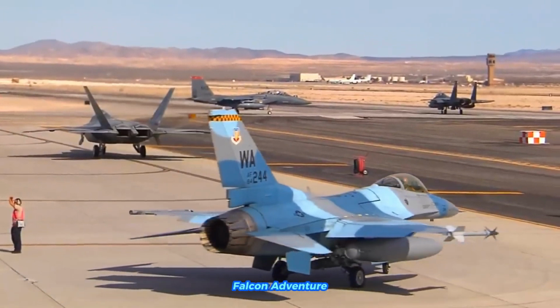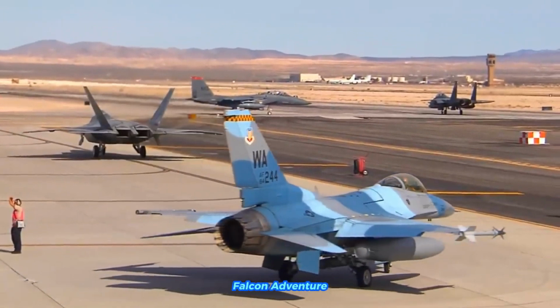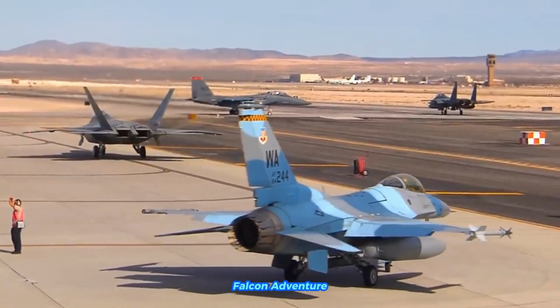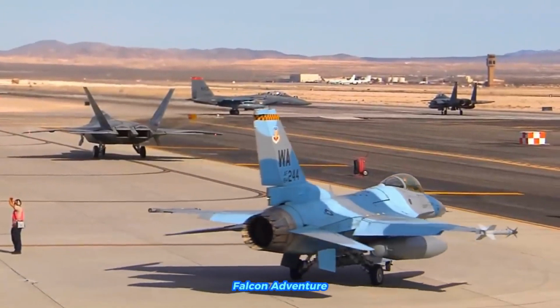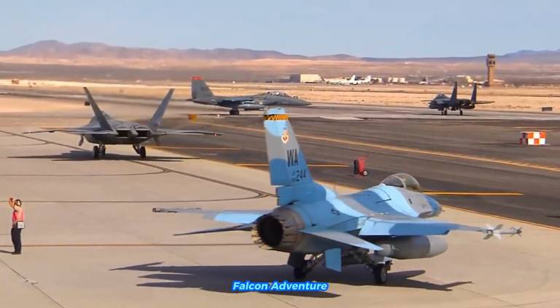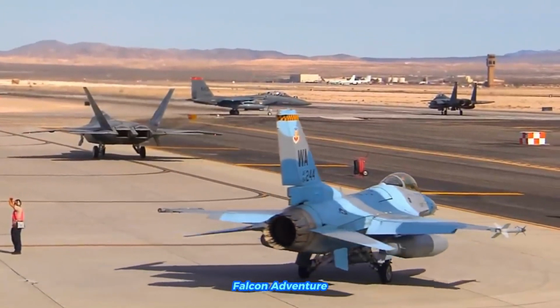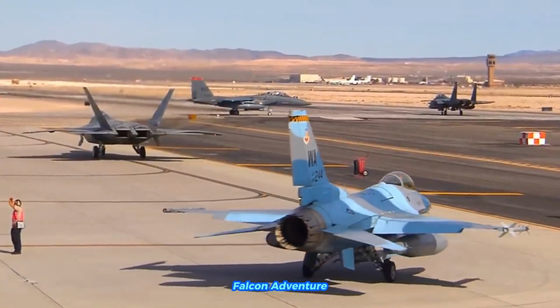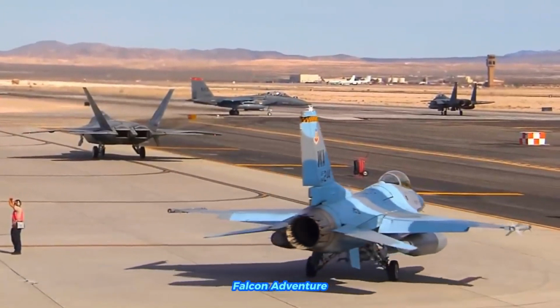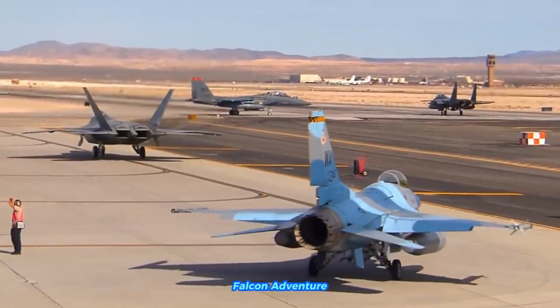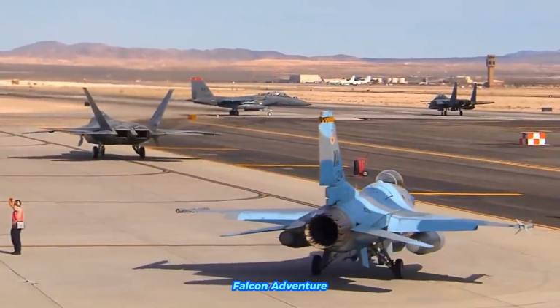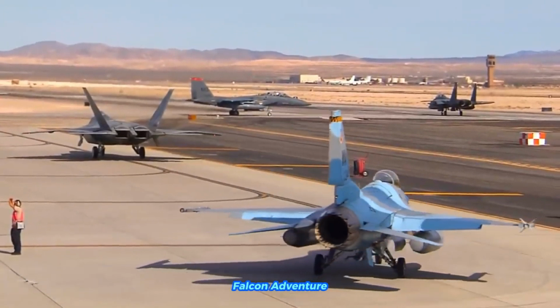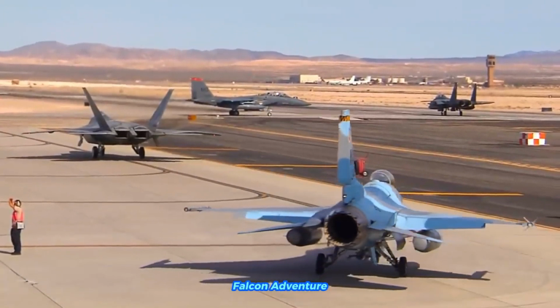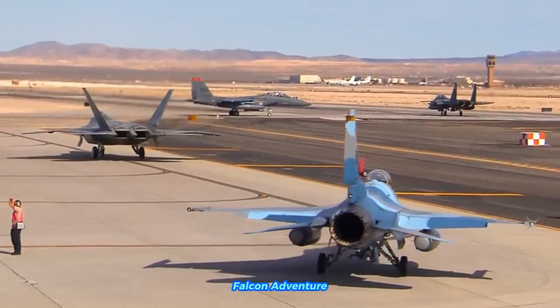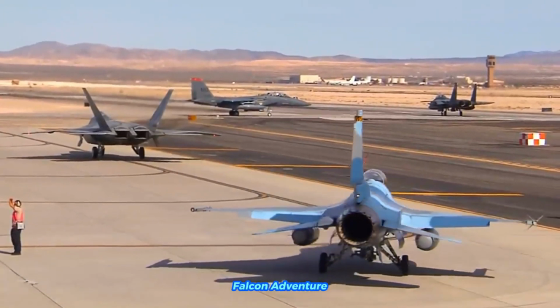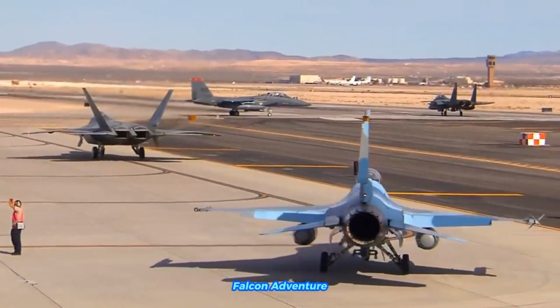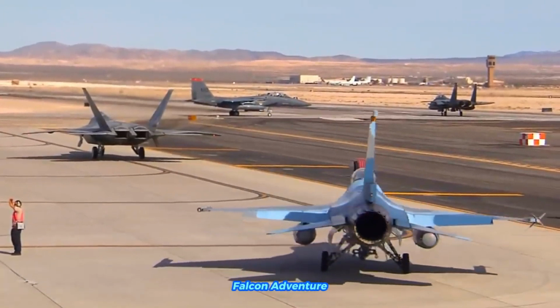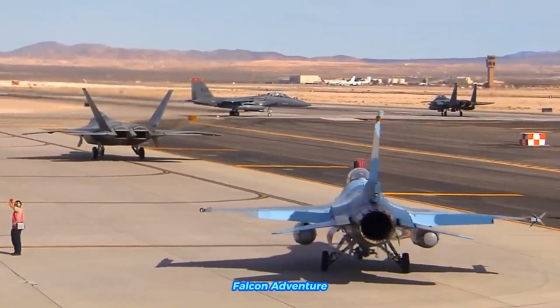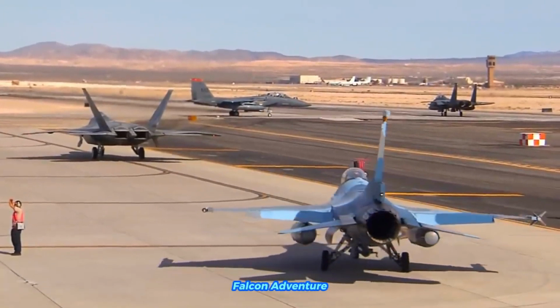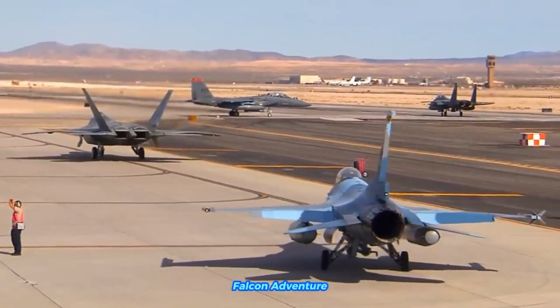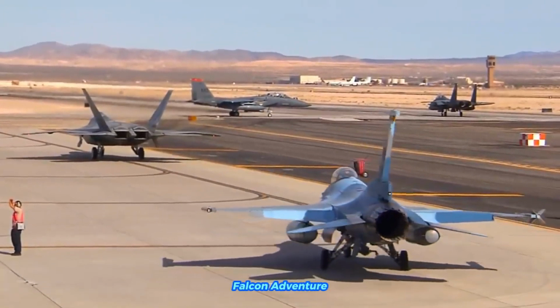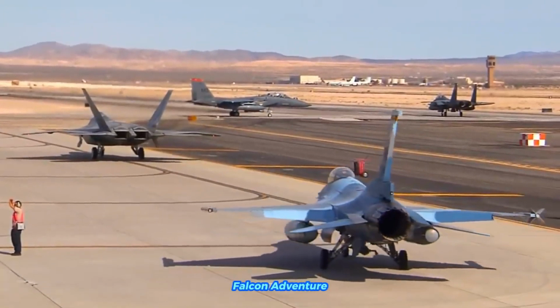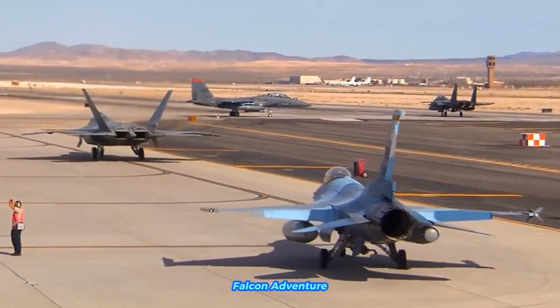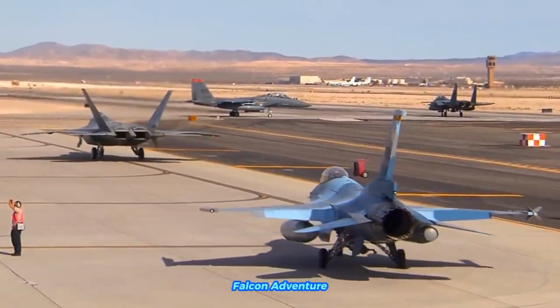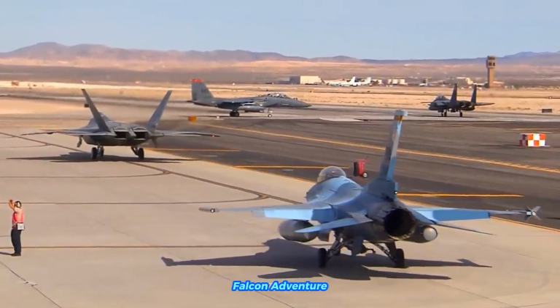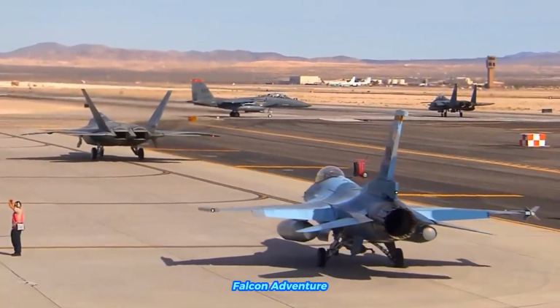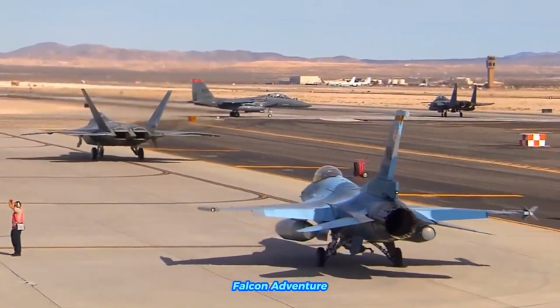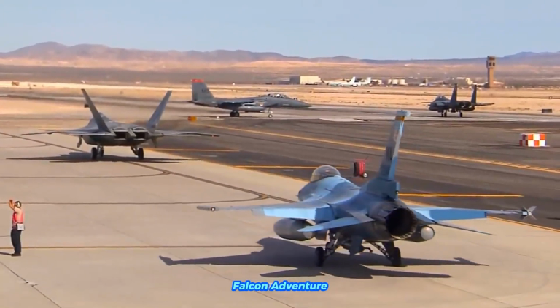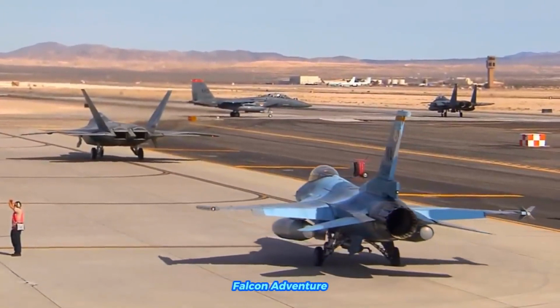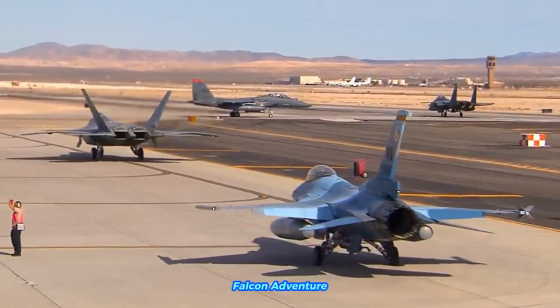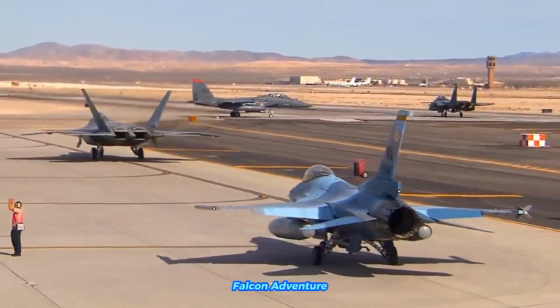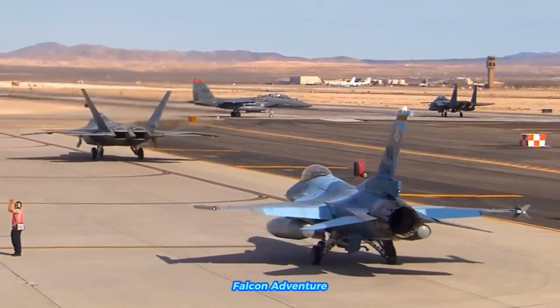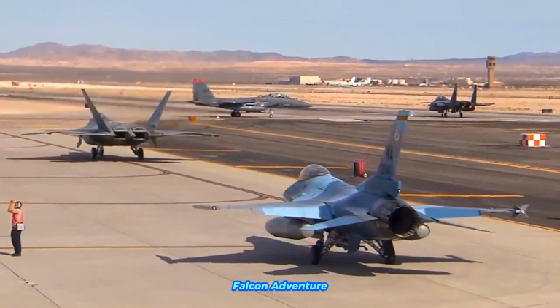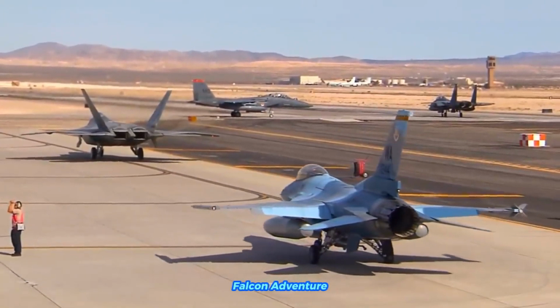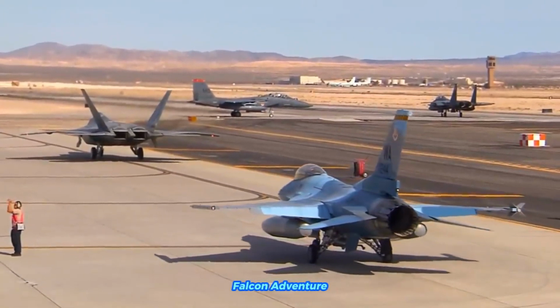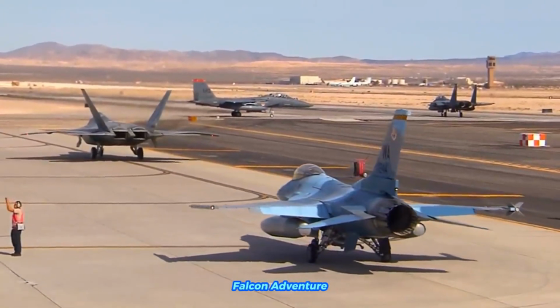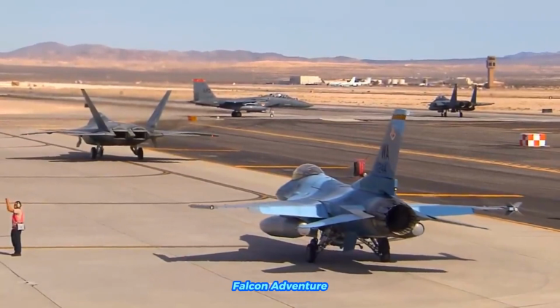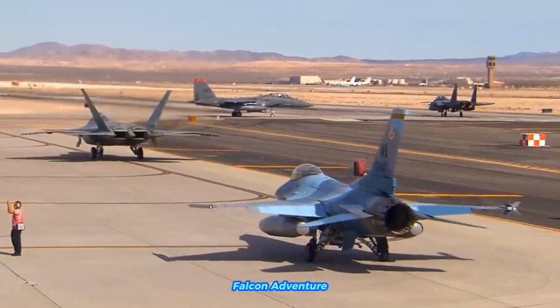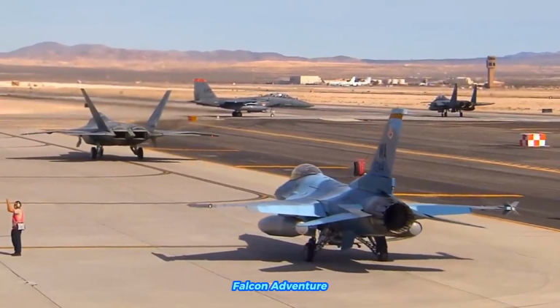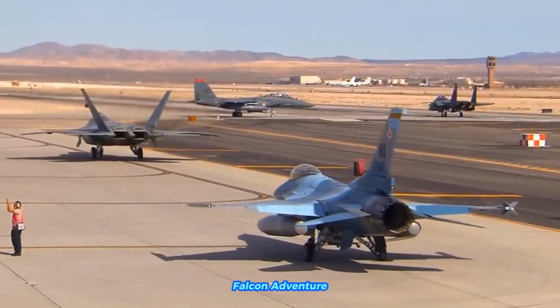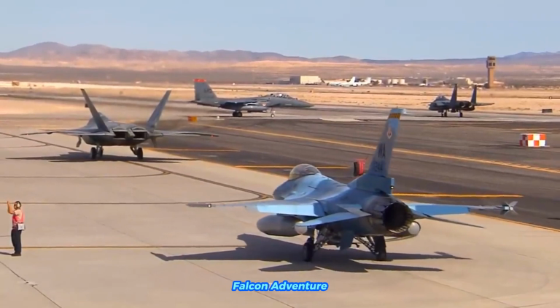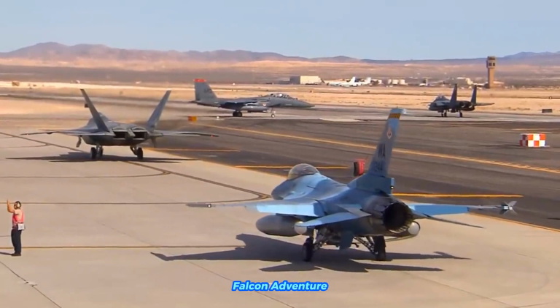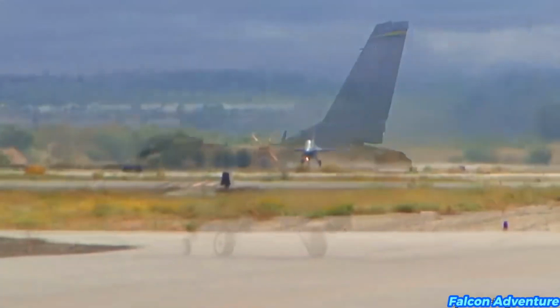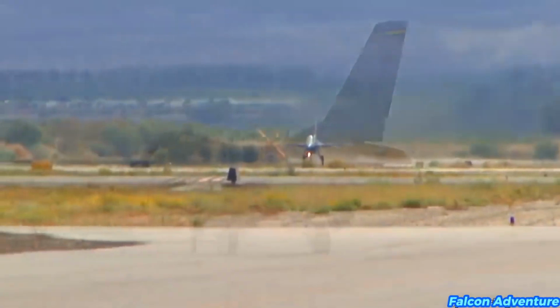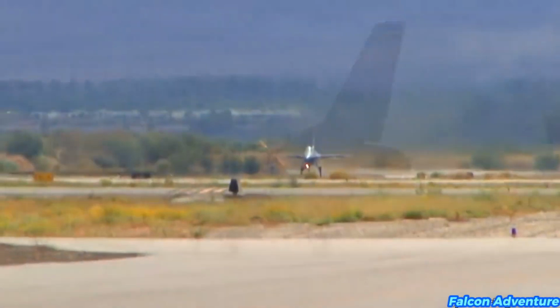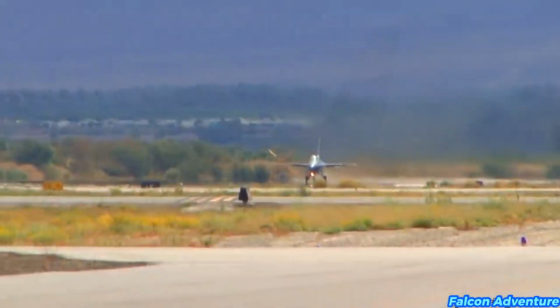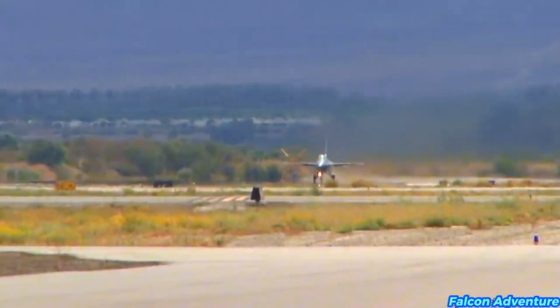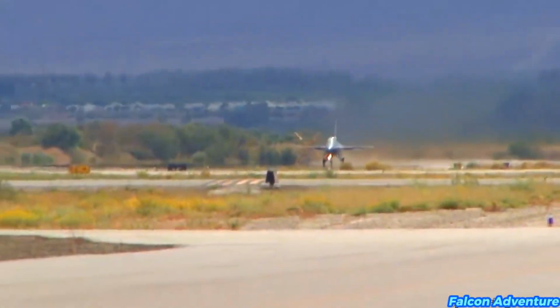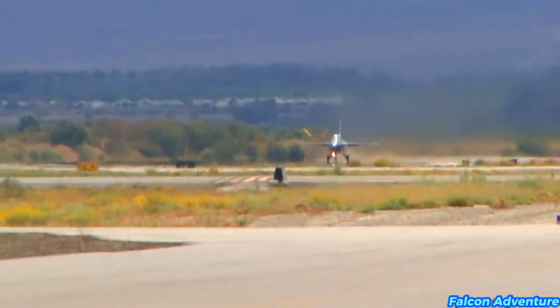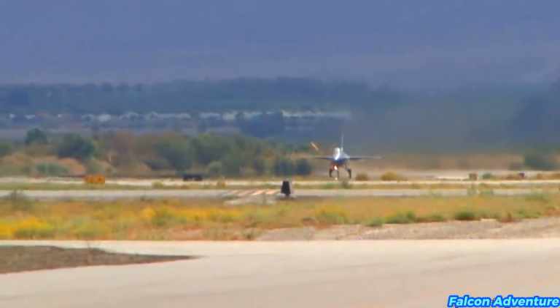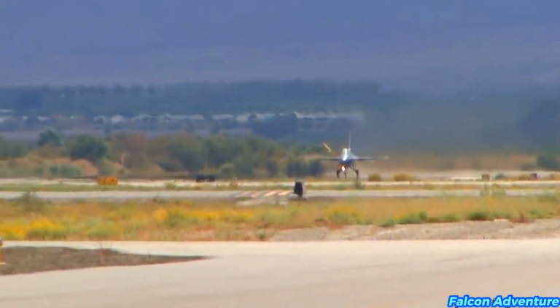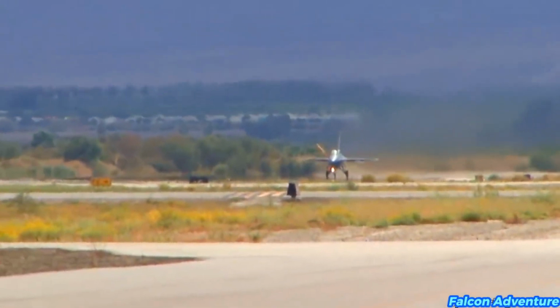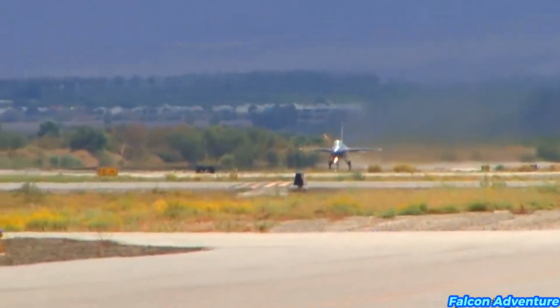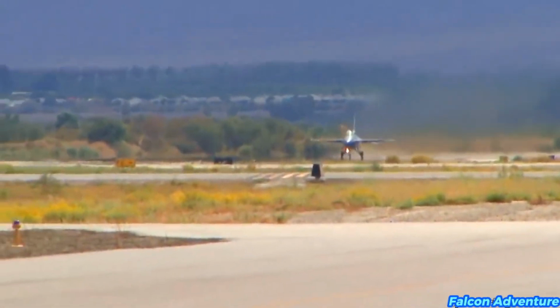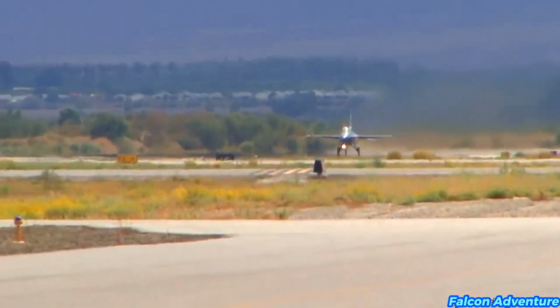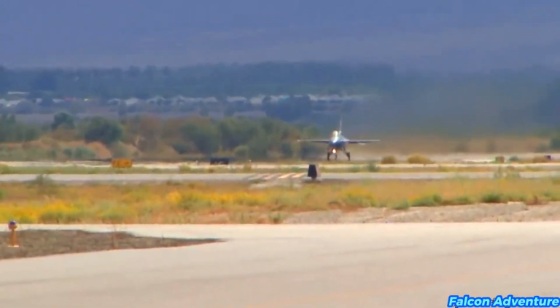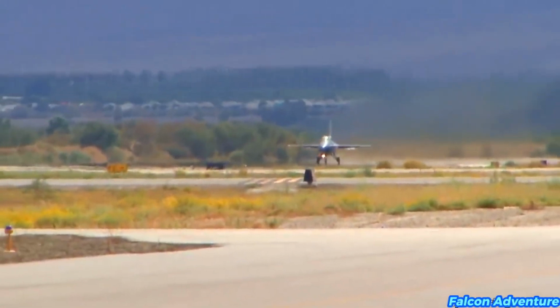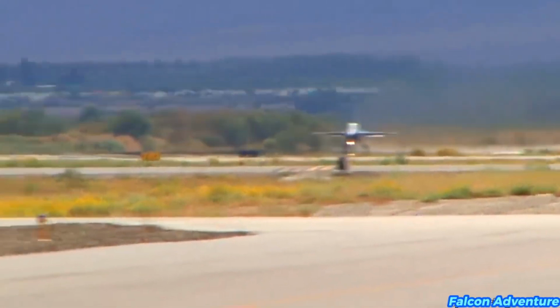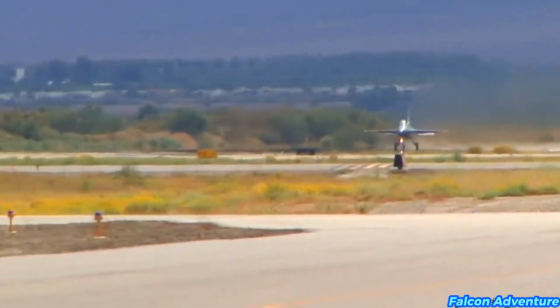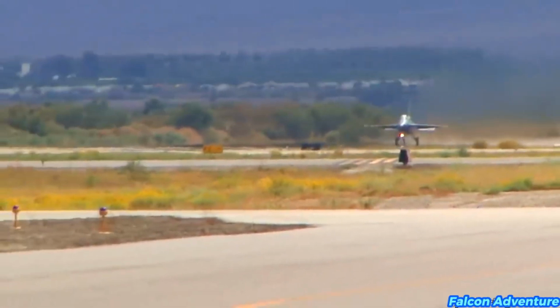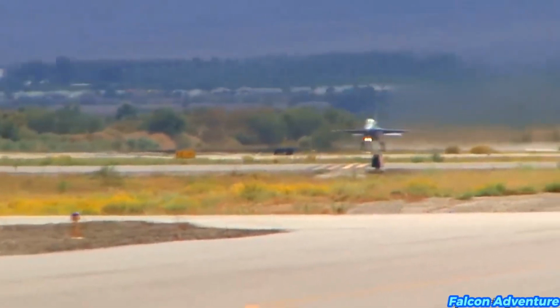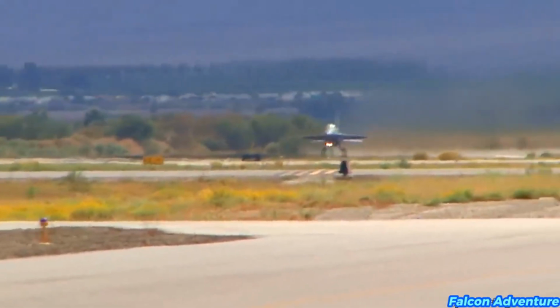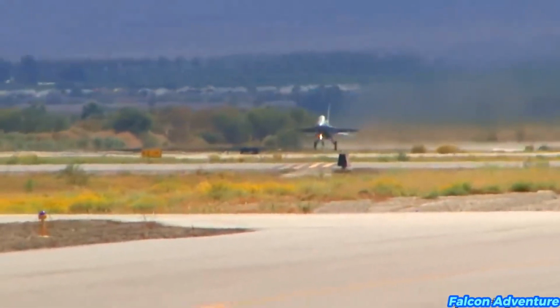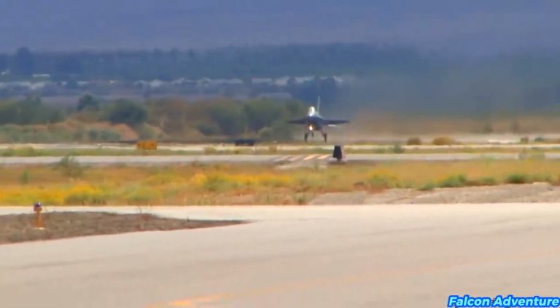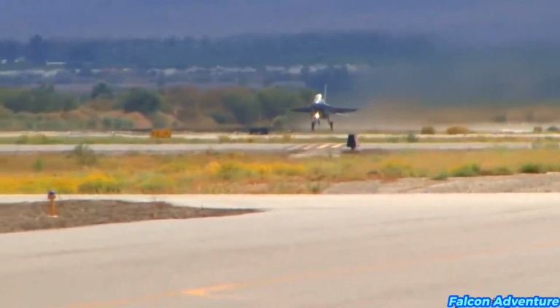The F-16 is also equipped with an internal M61 Vulcan Cannon for close-range air-to-air combat and ground attack.